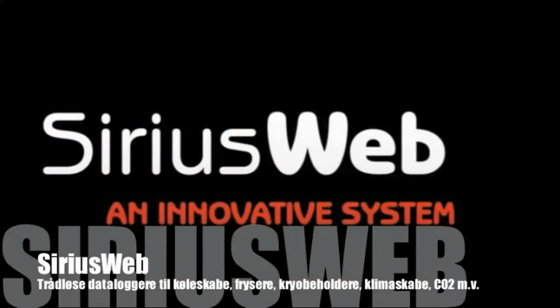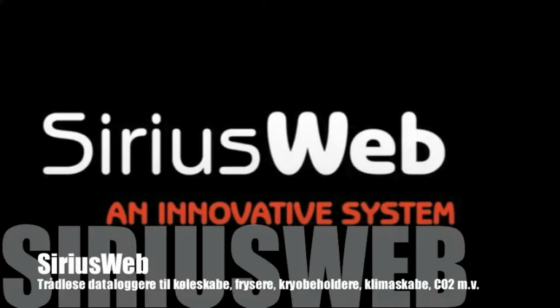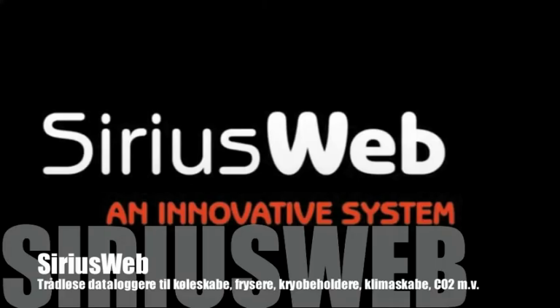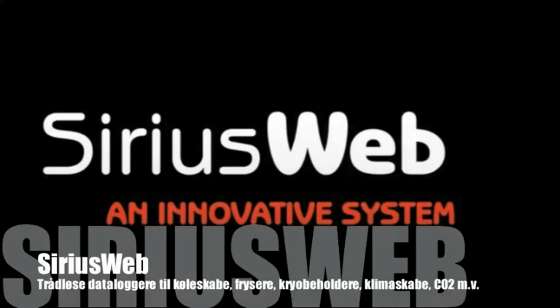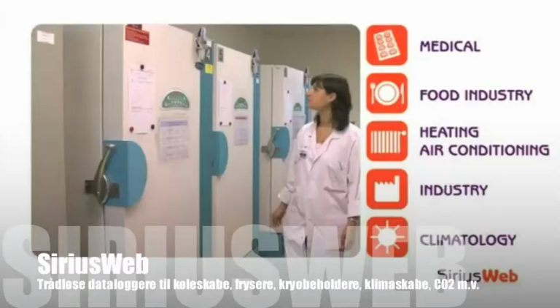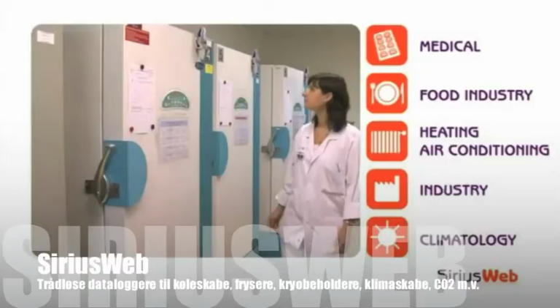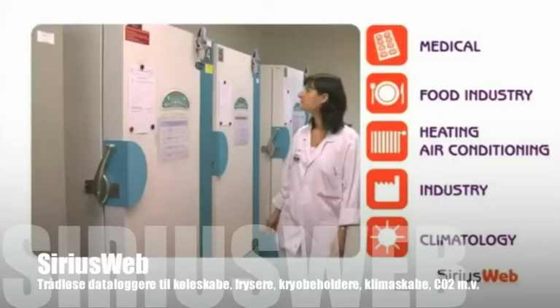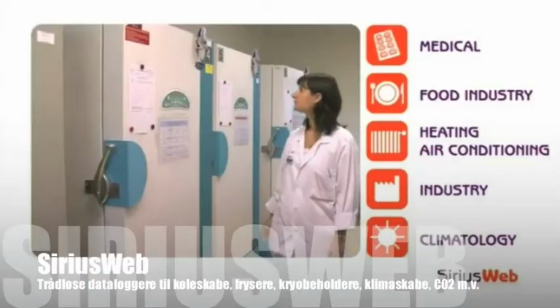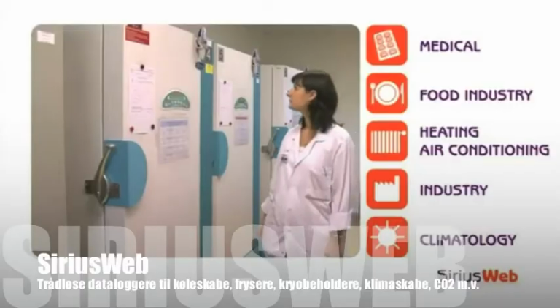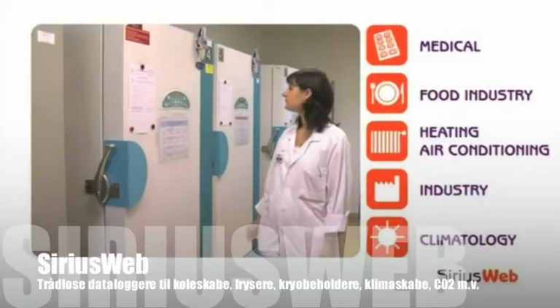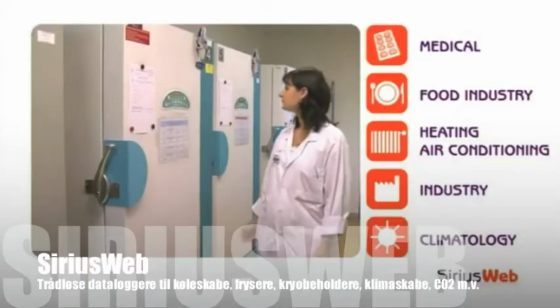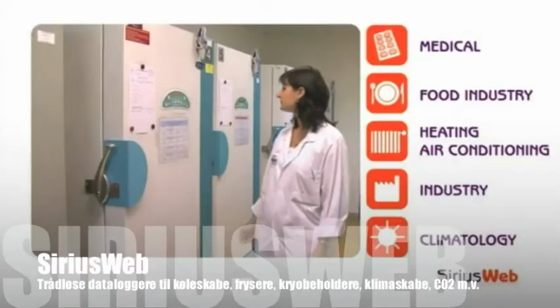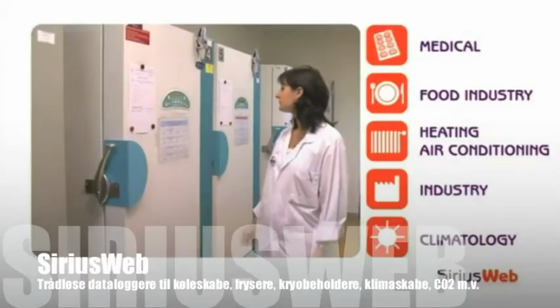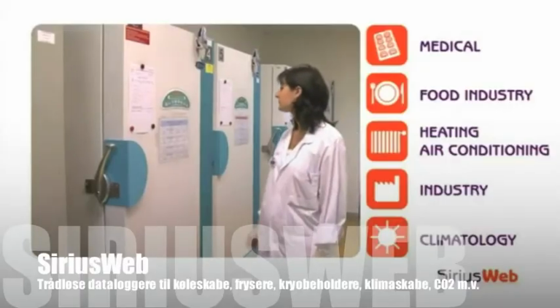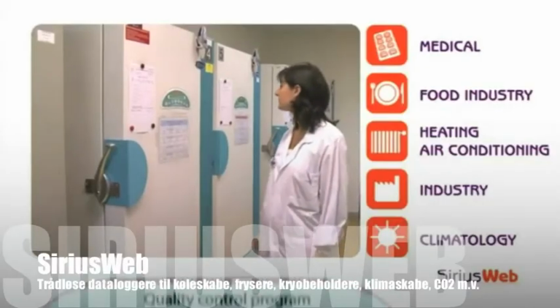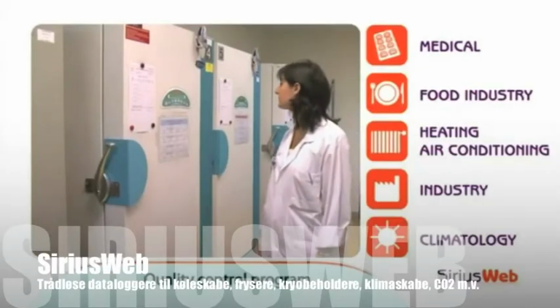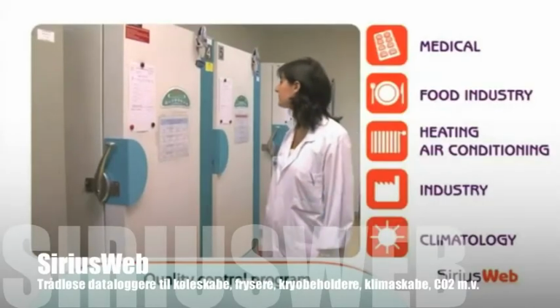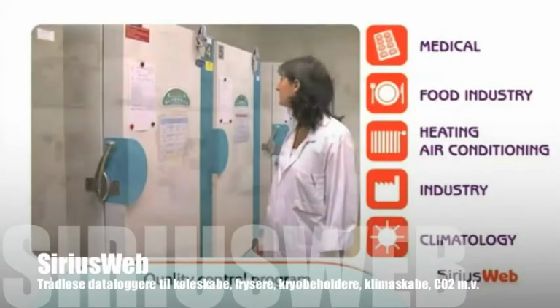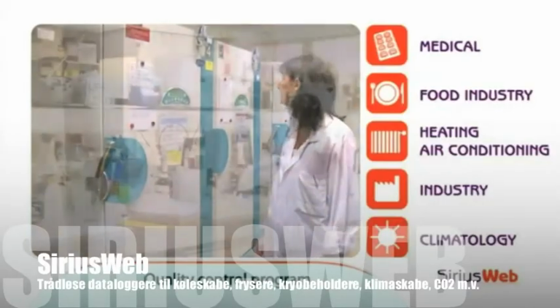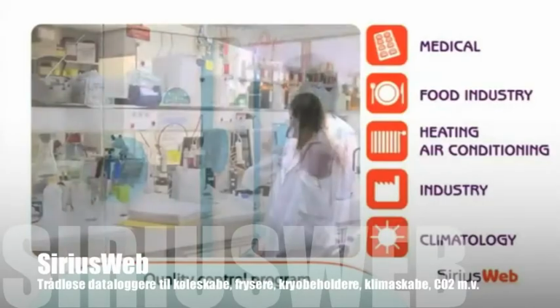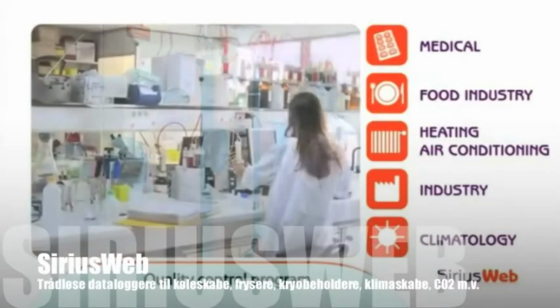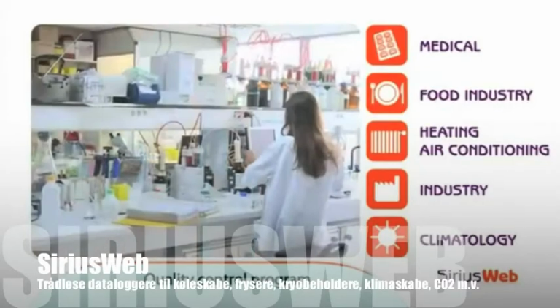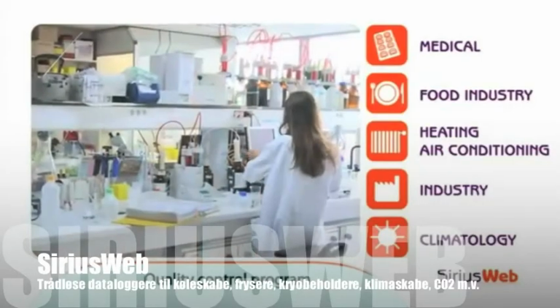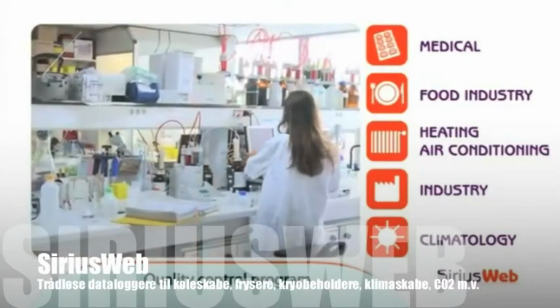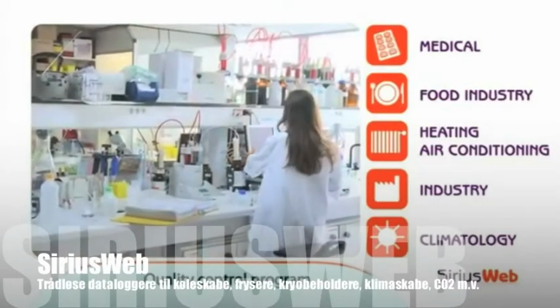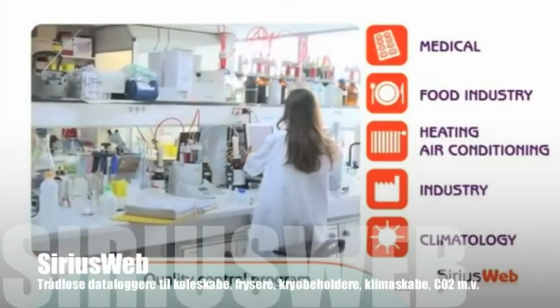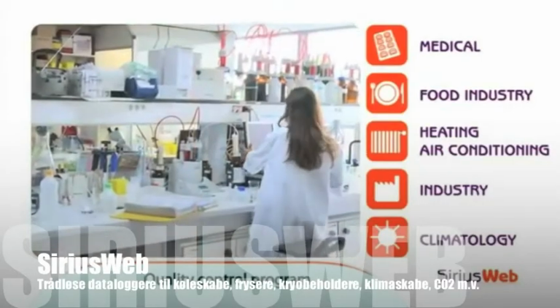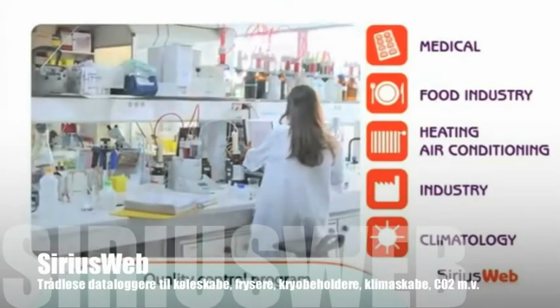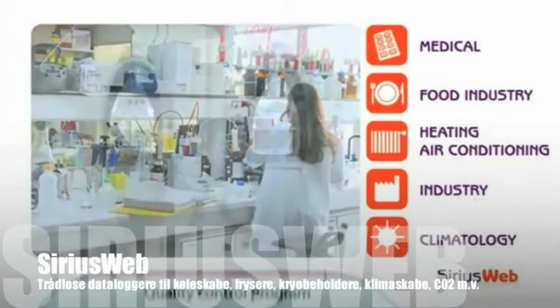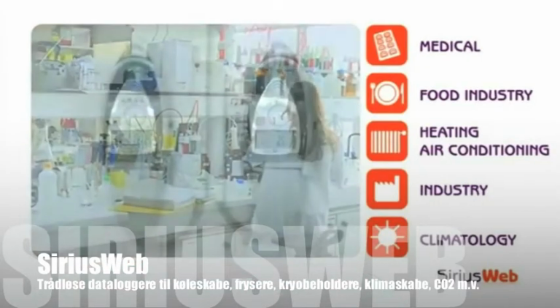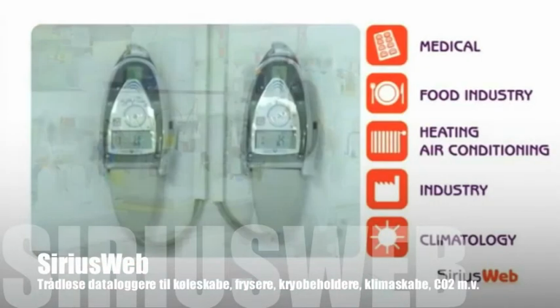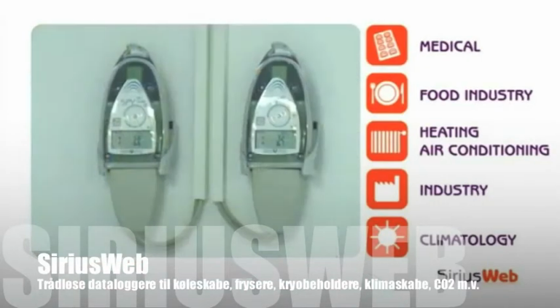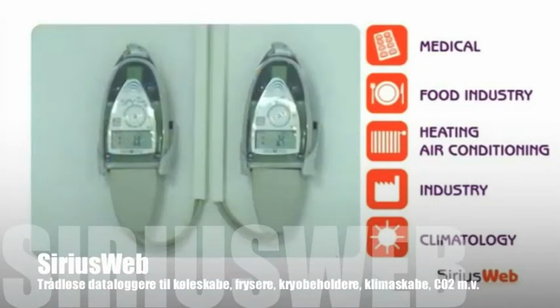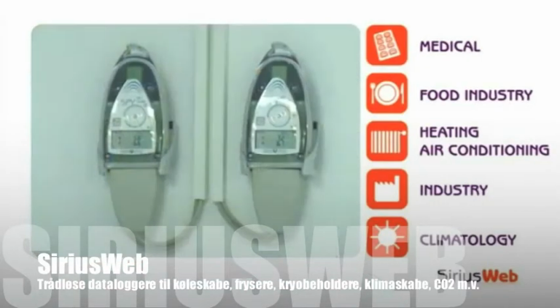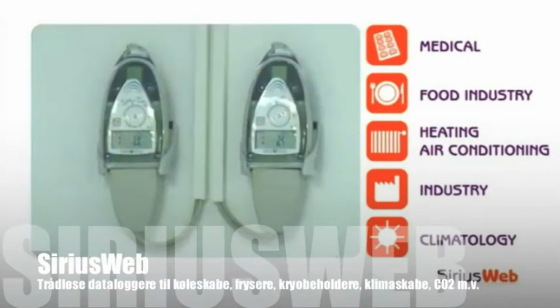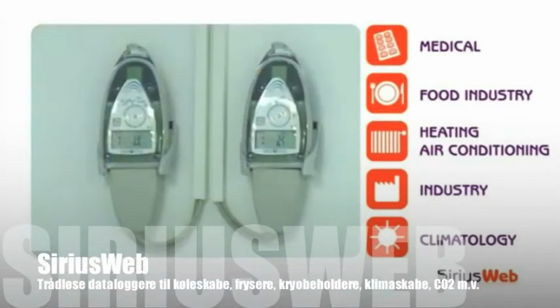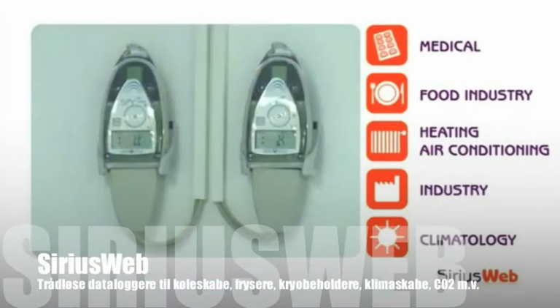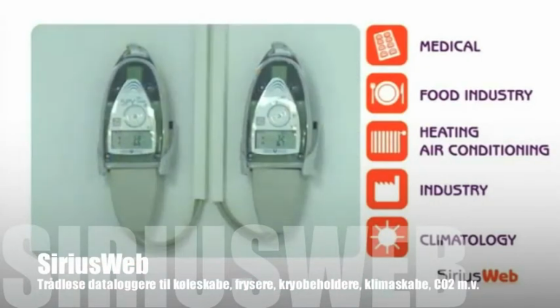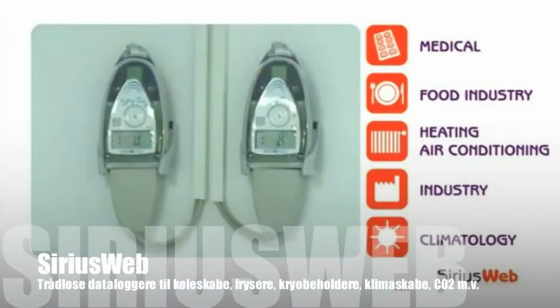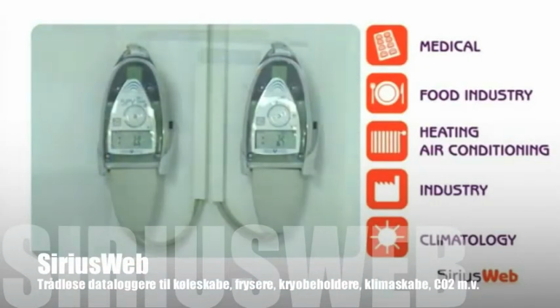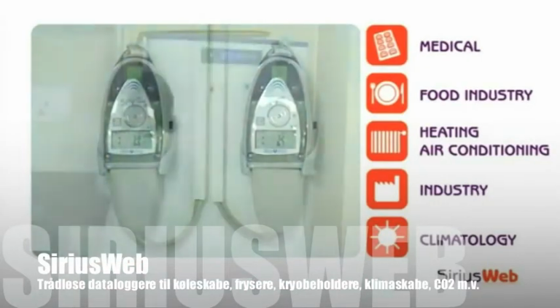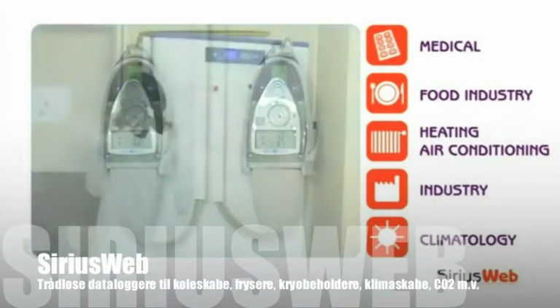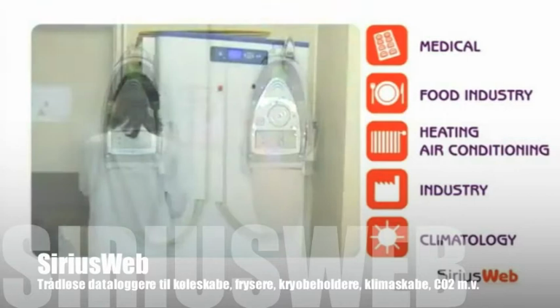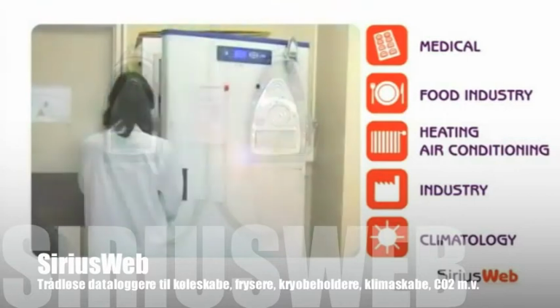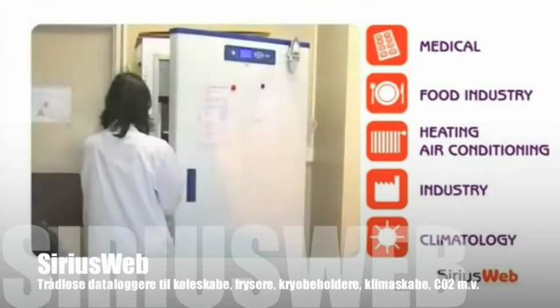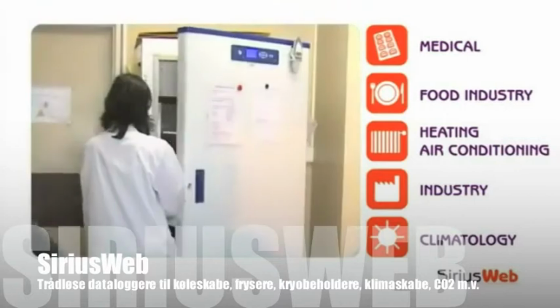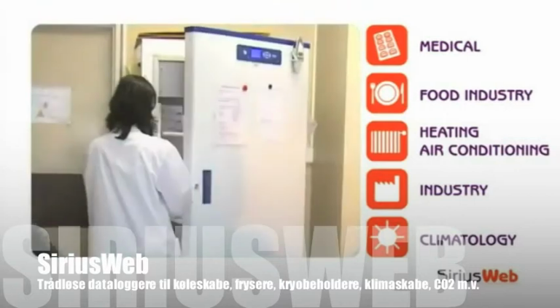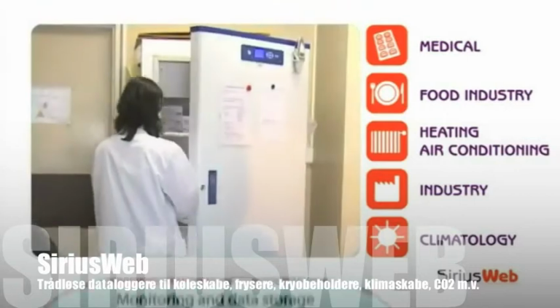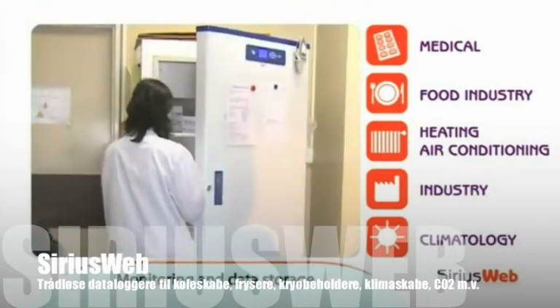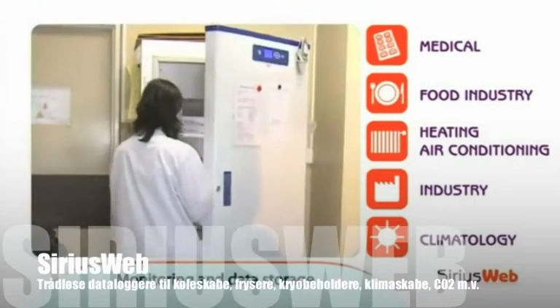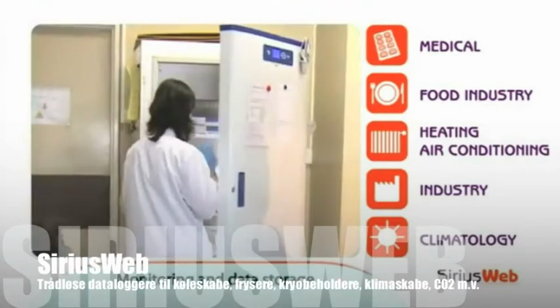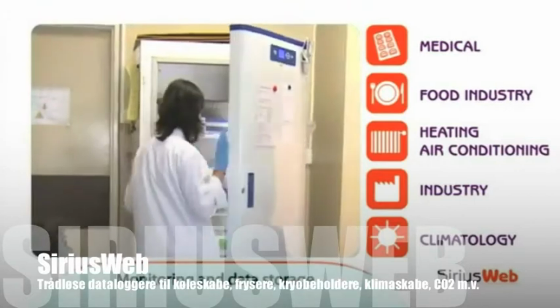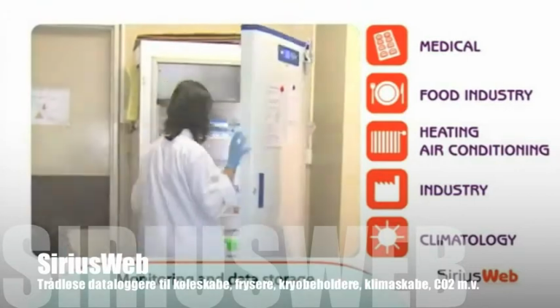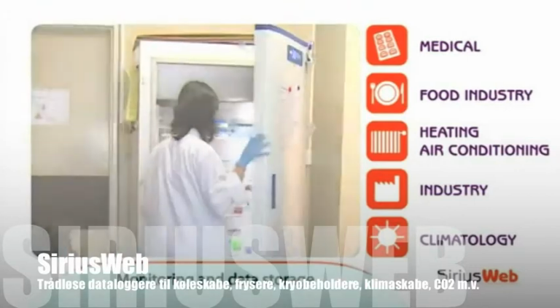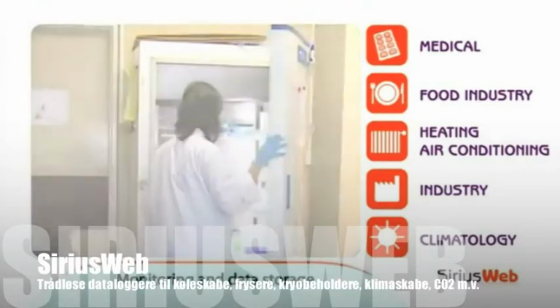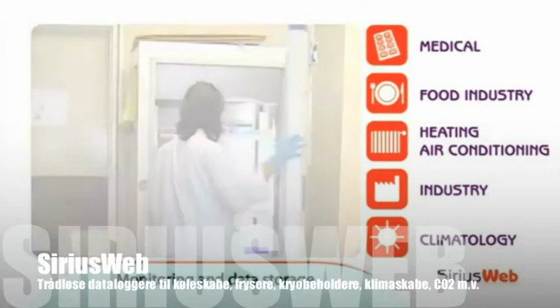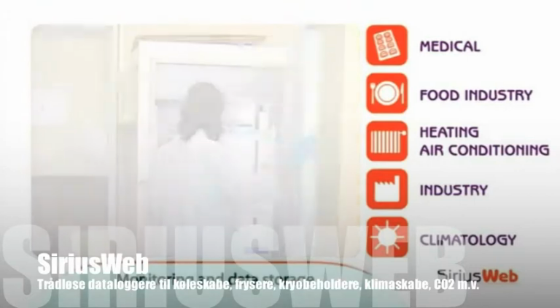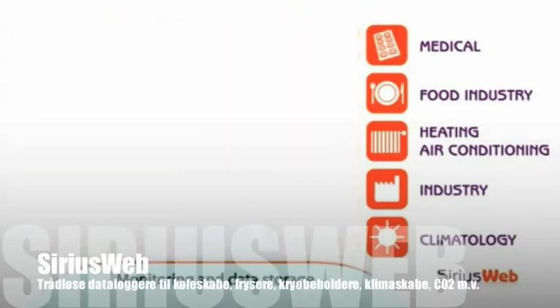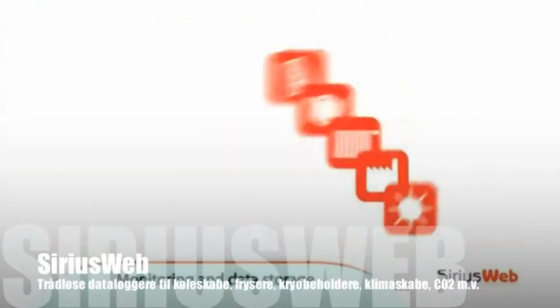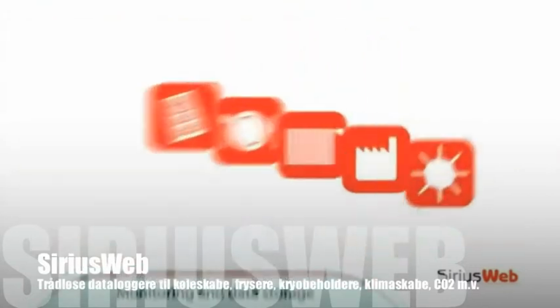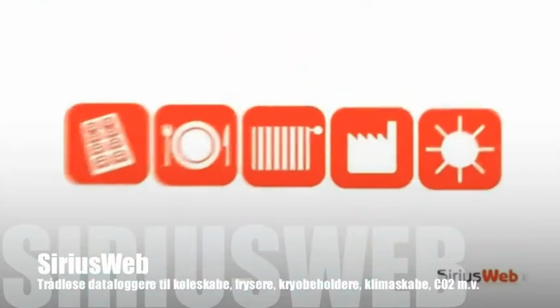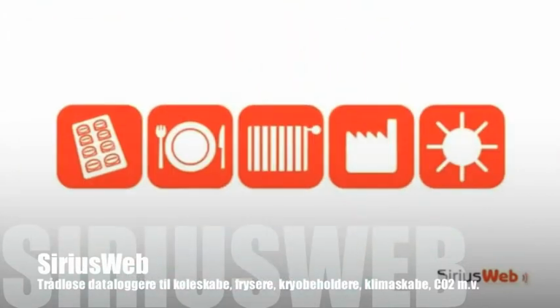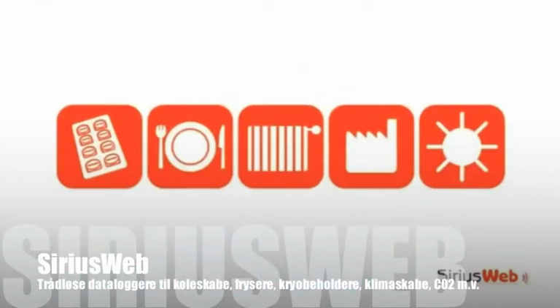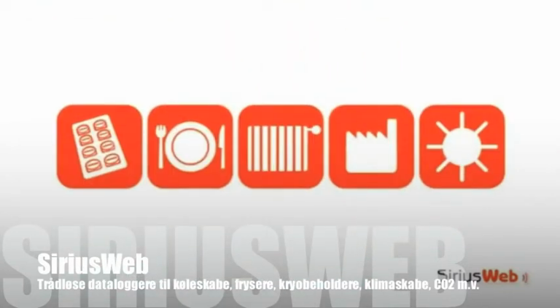To assist you in product quality control programs, JRI is proud to launch its revolutionary temperature monitoring system, SiriusWeb.